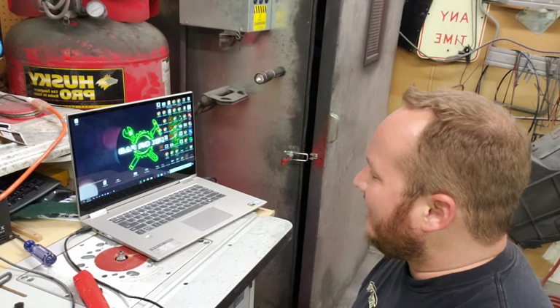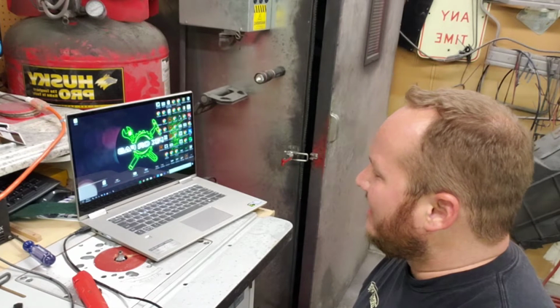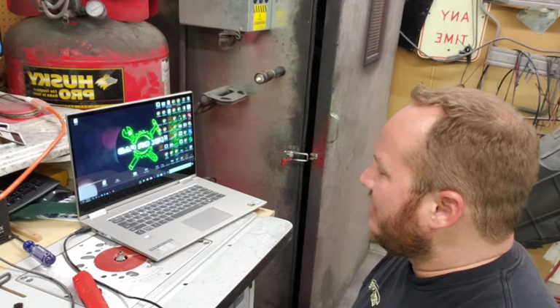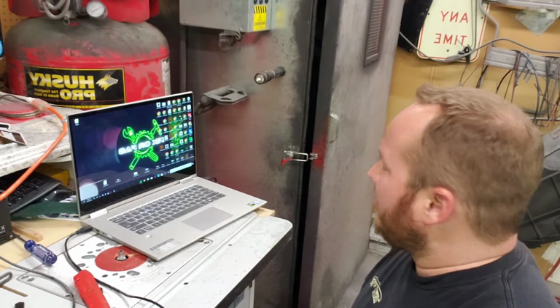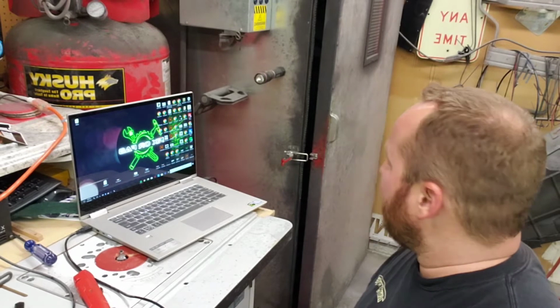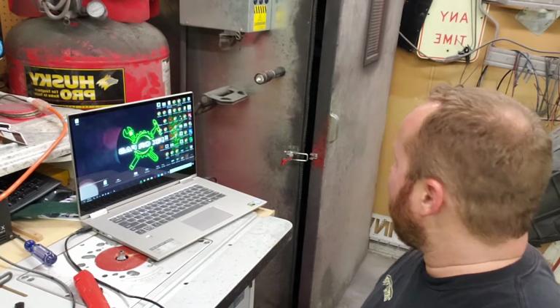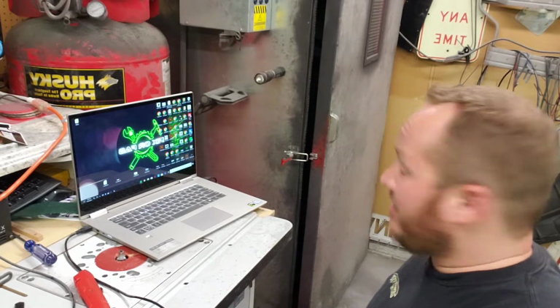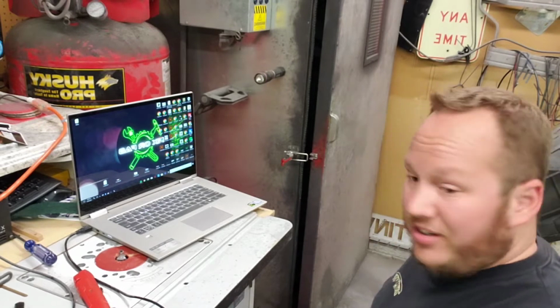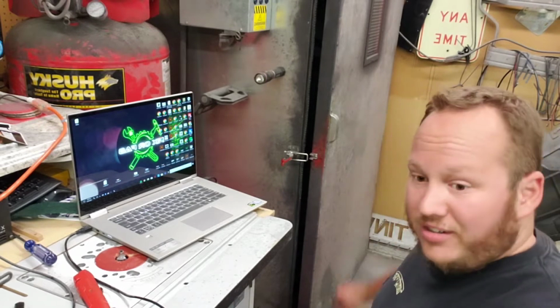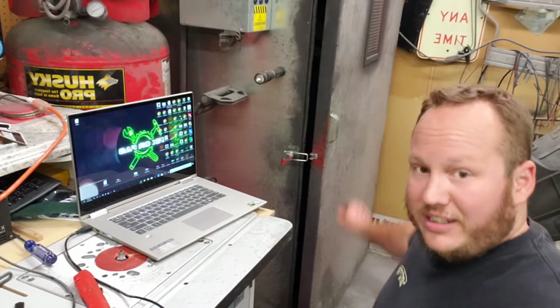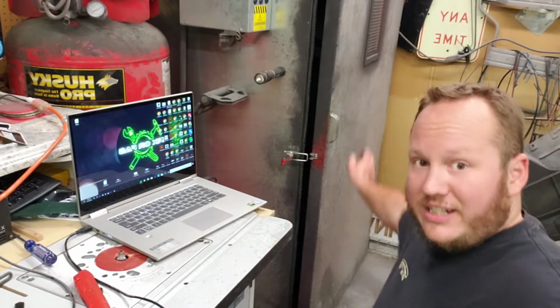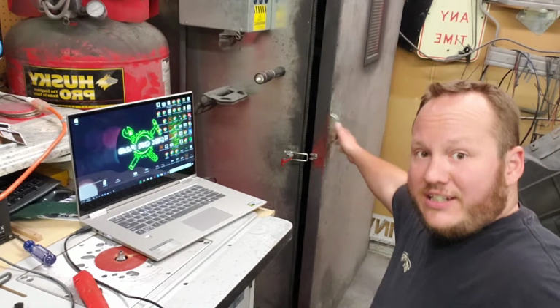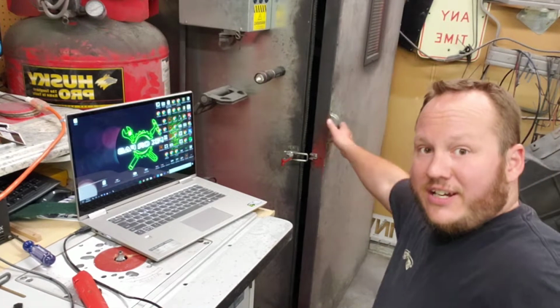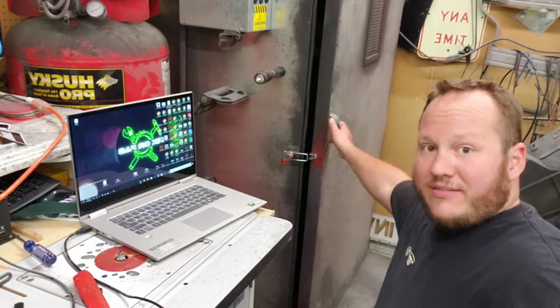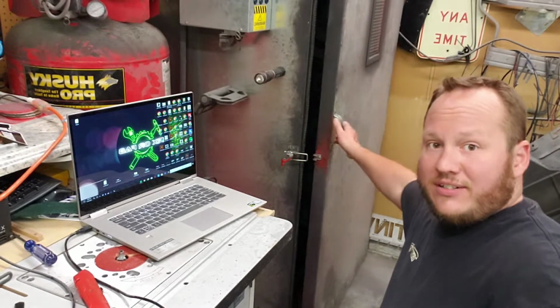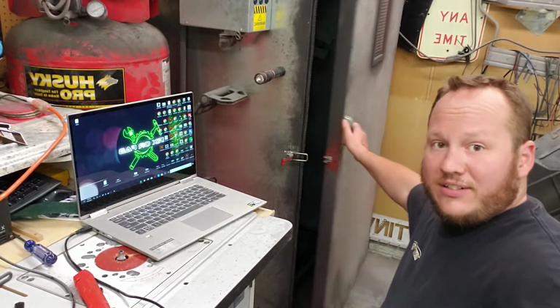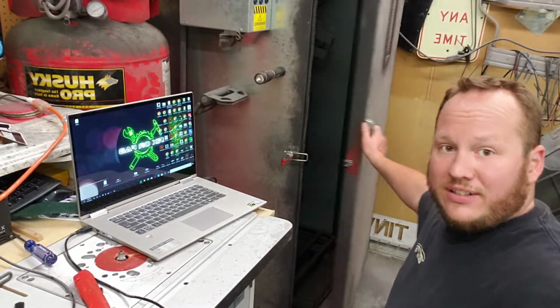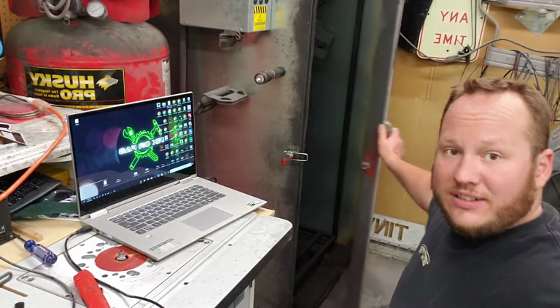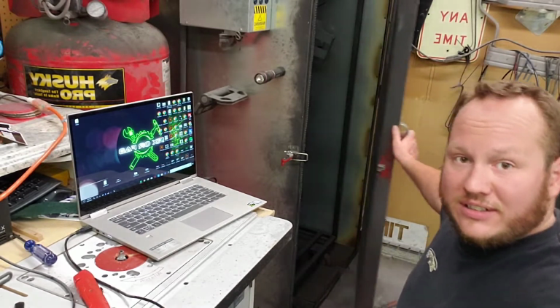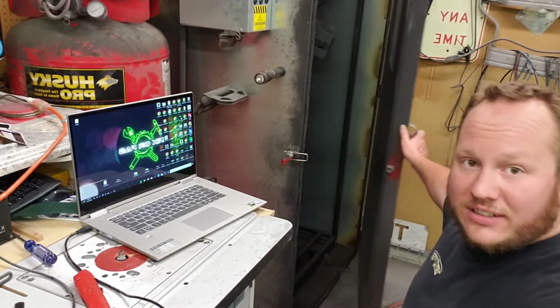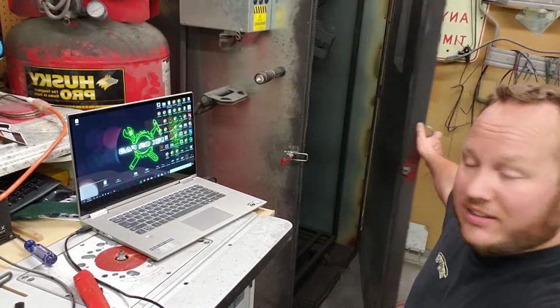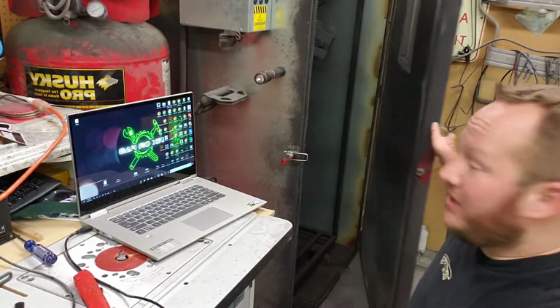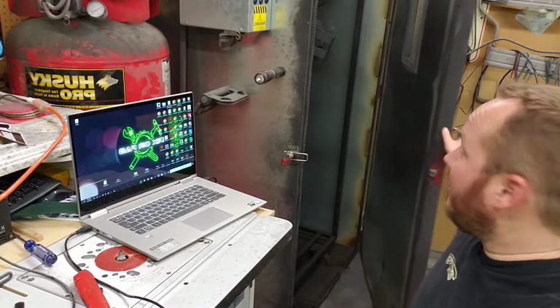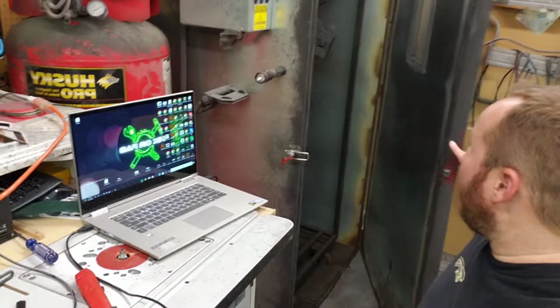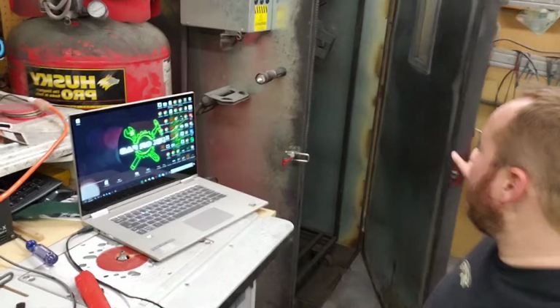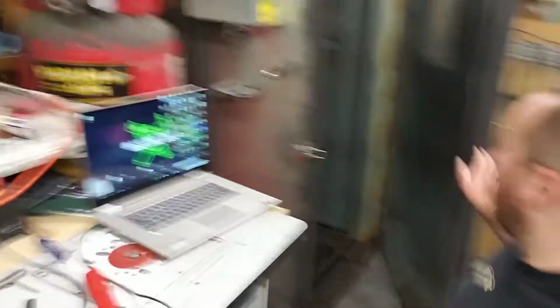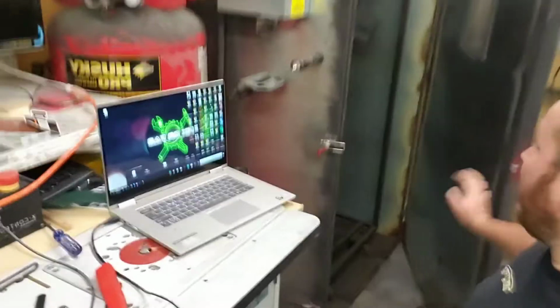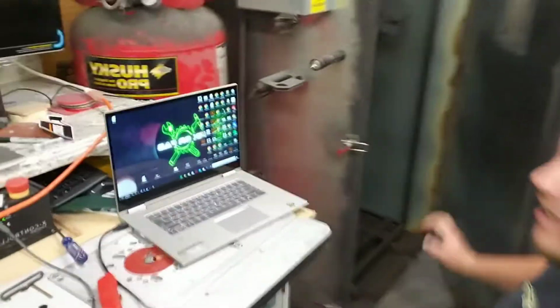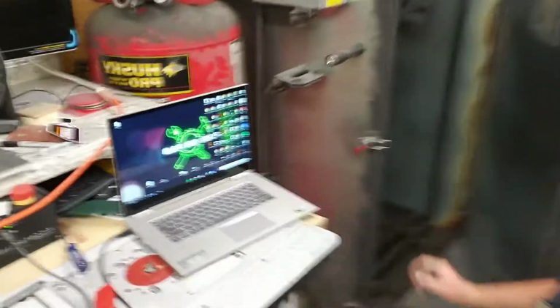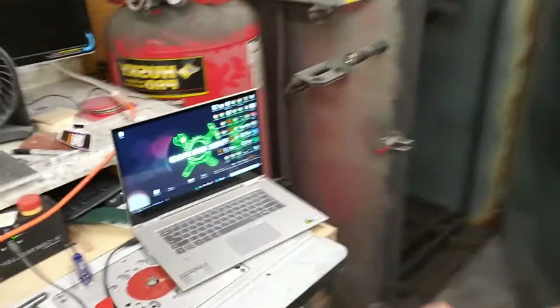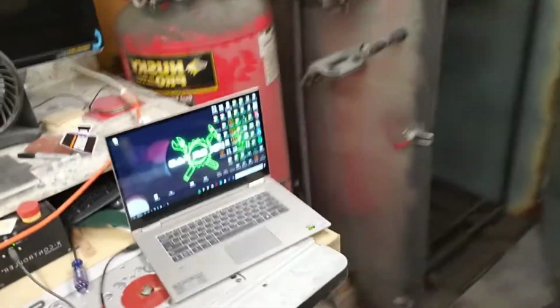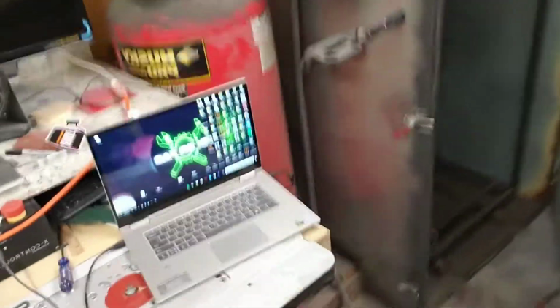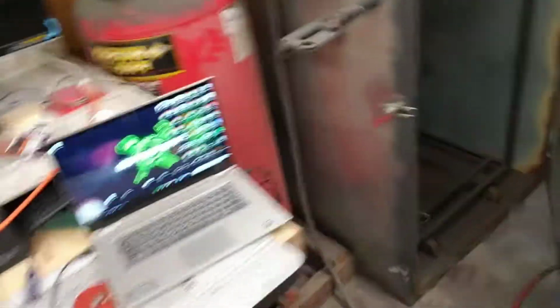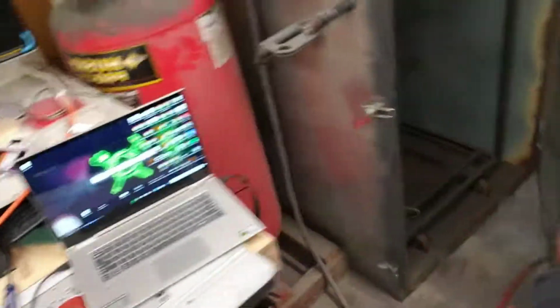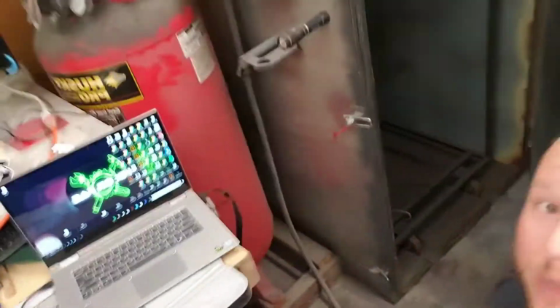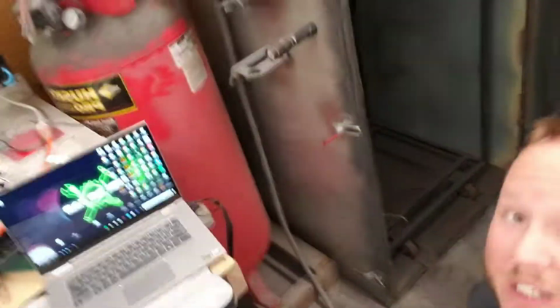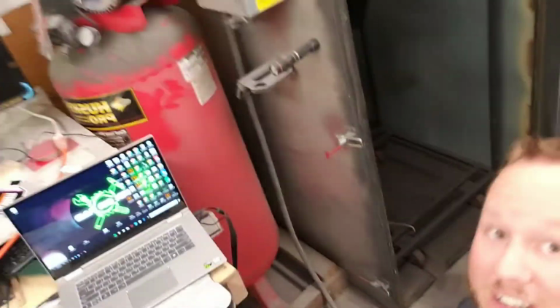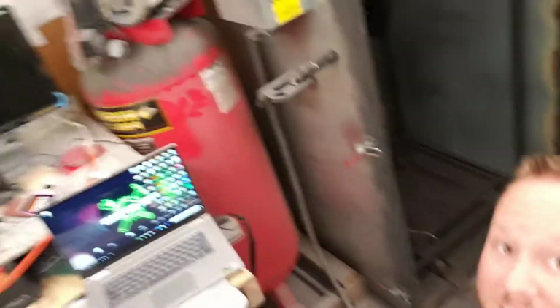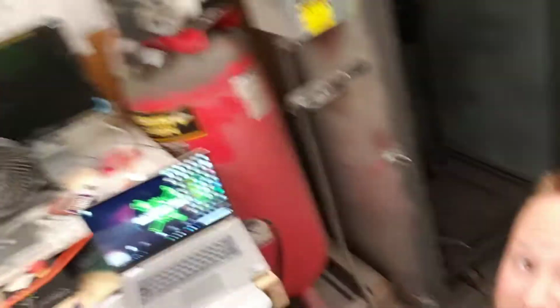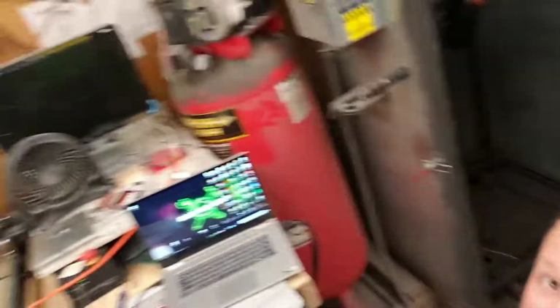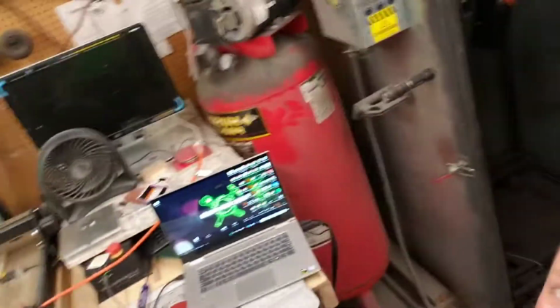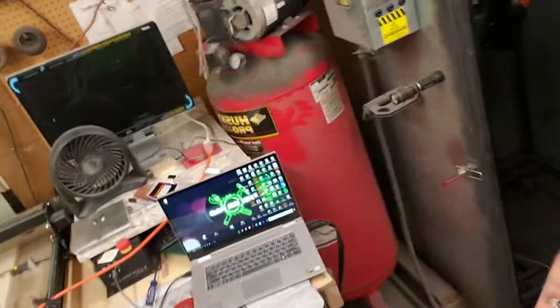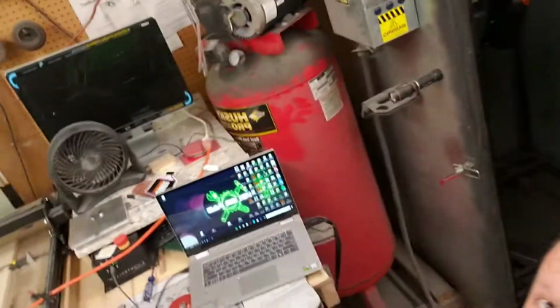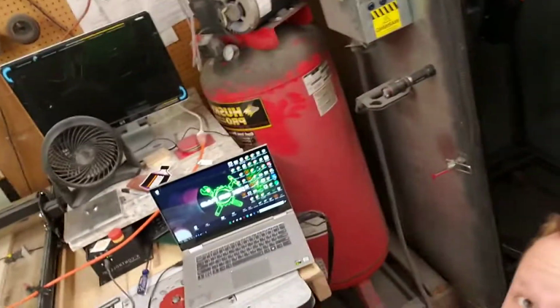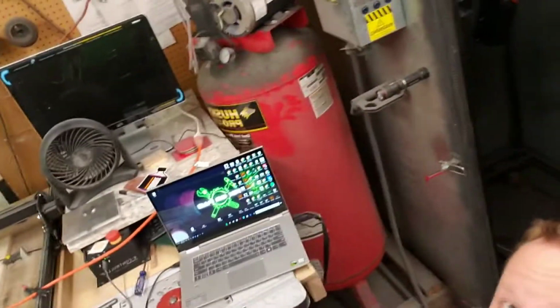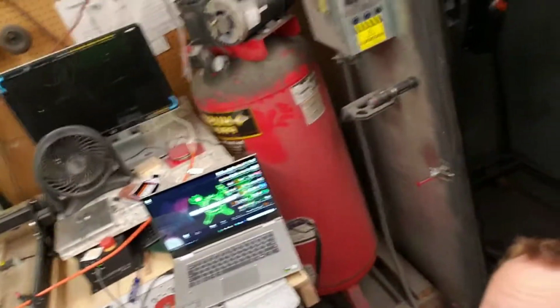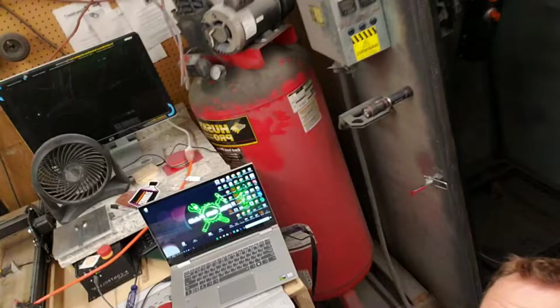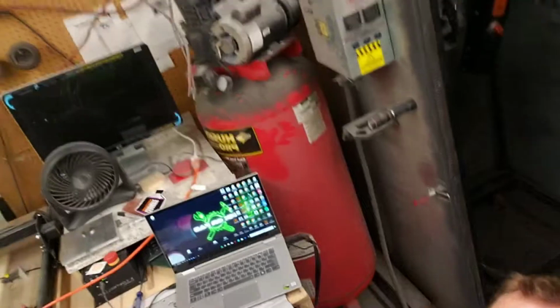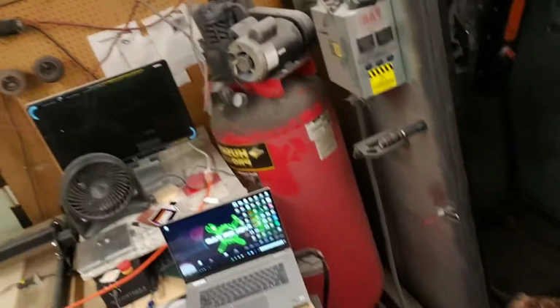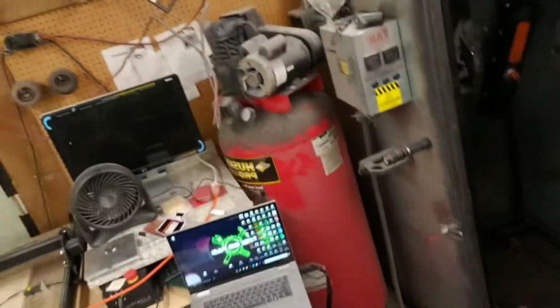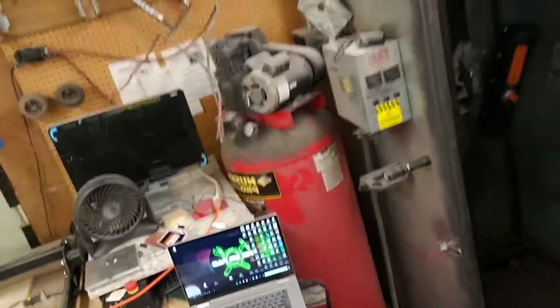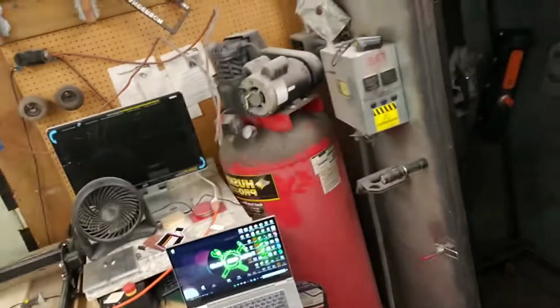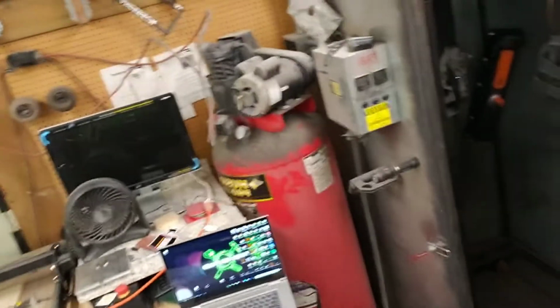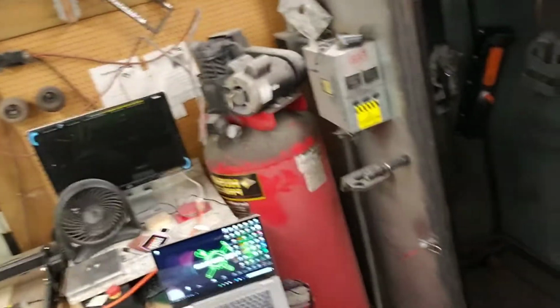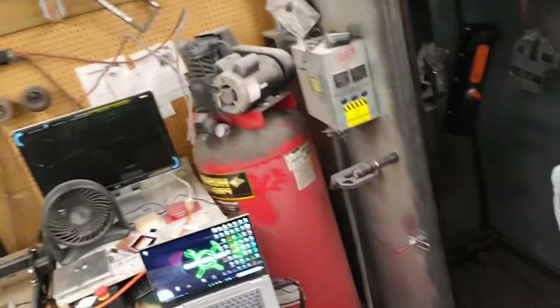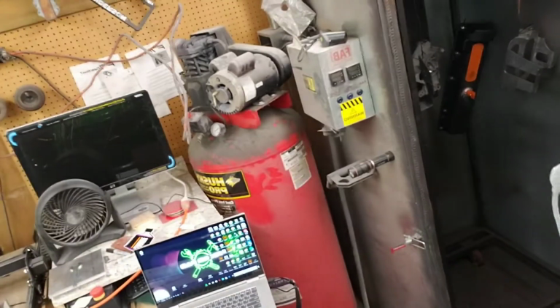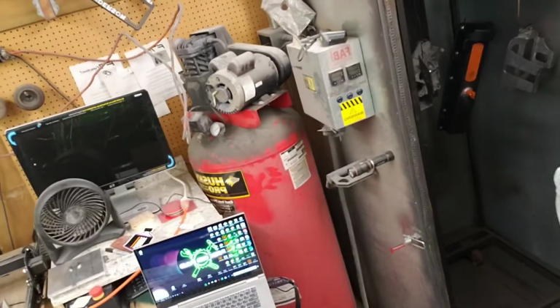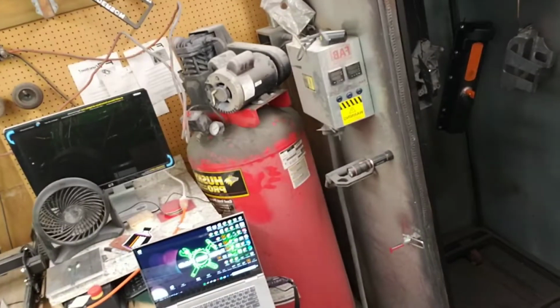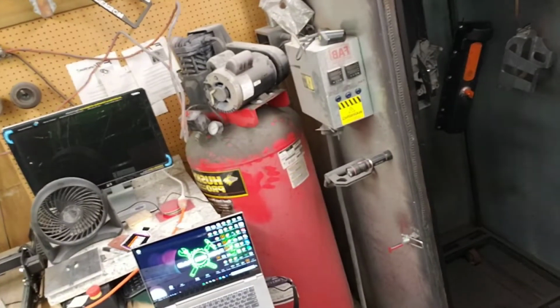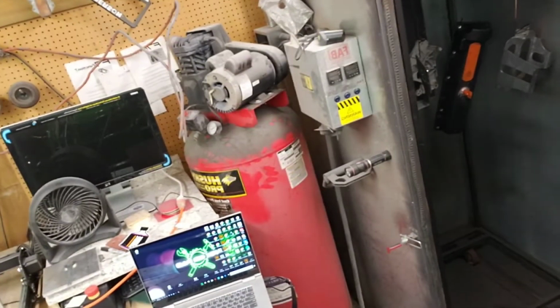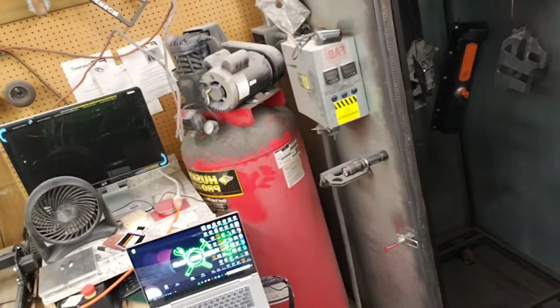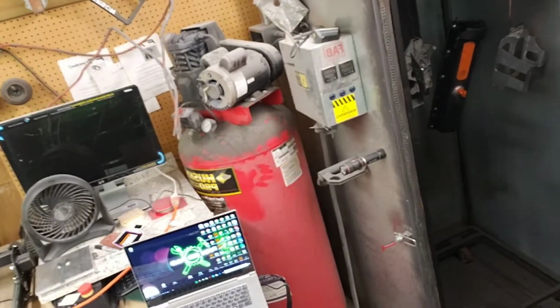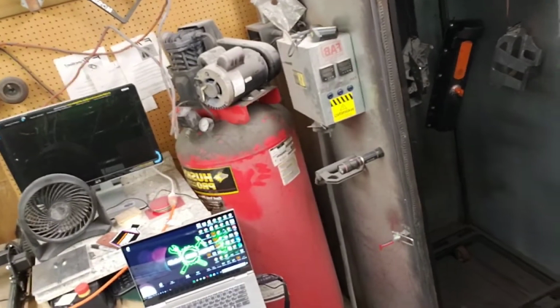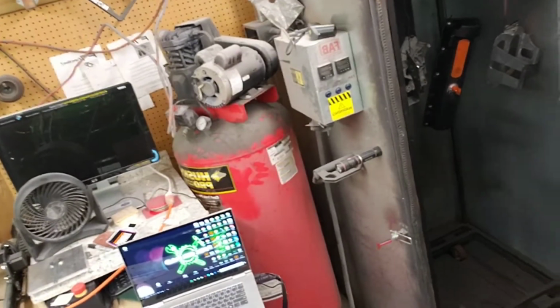So that's currently in the oven — well, the oven's not on — but it's in there awaiting to be powder coated.